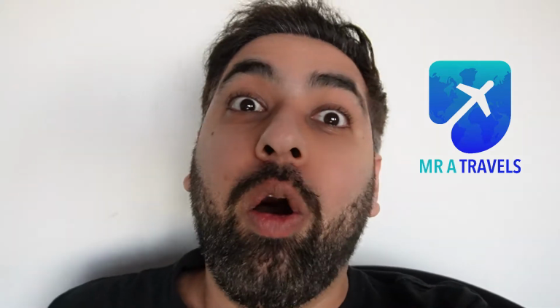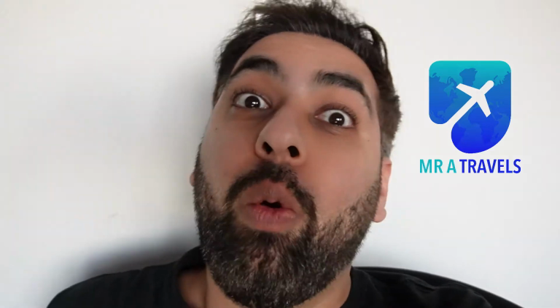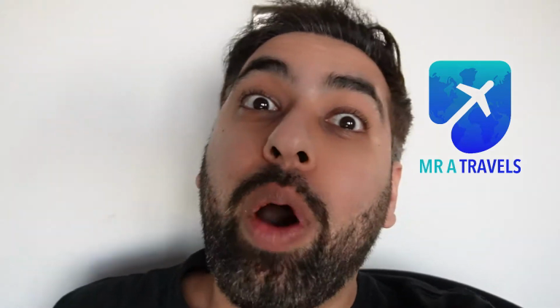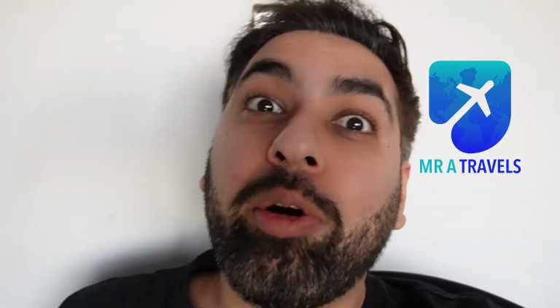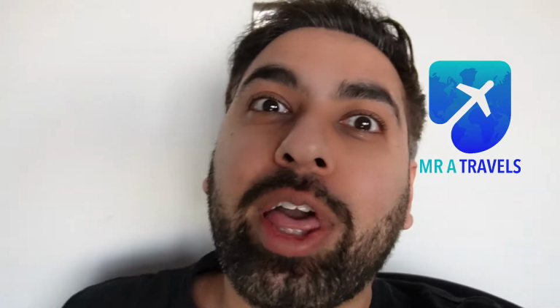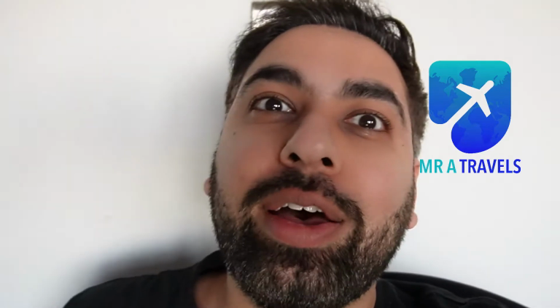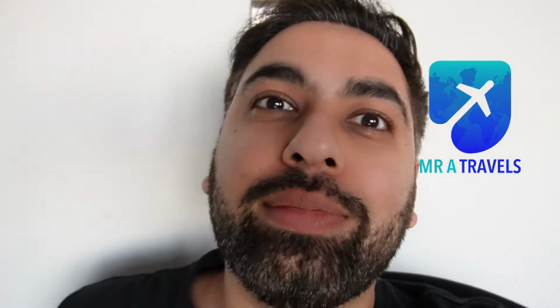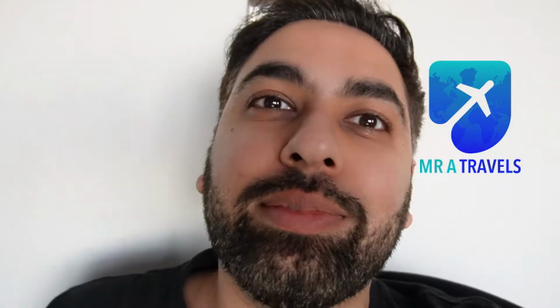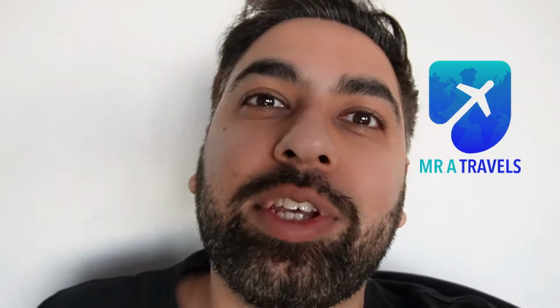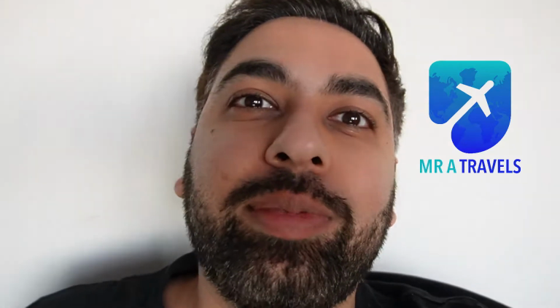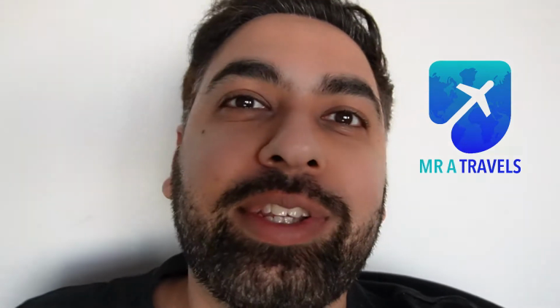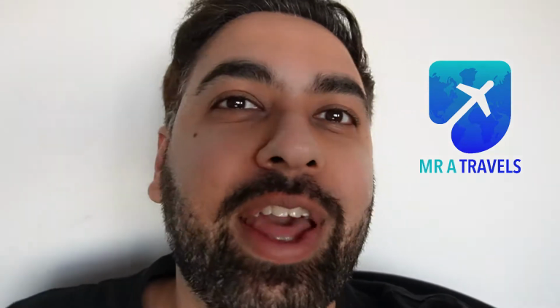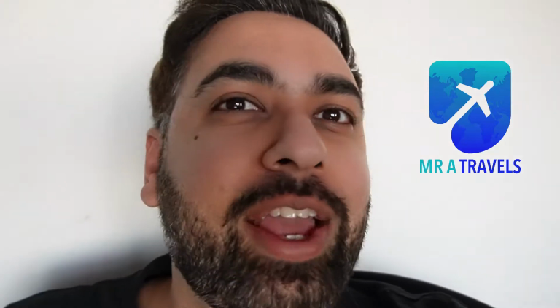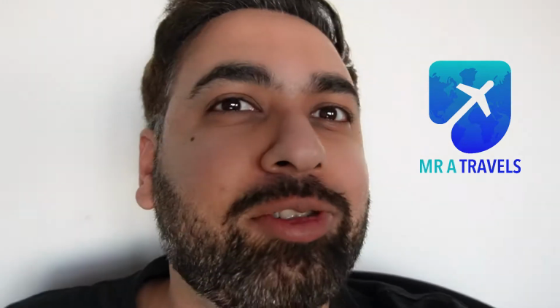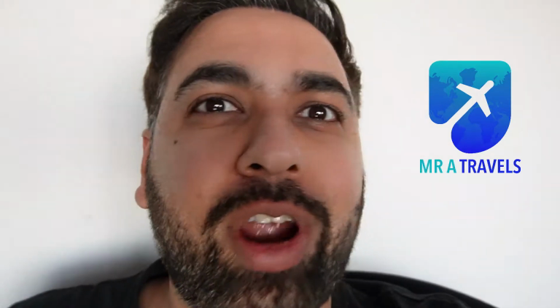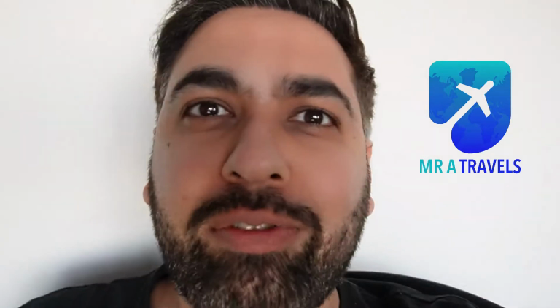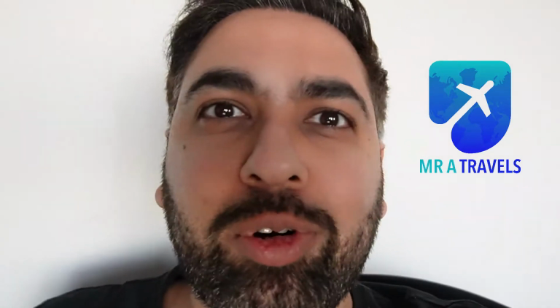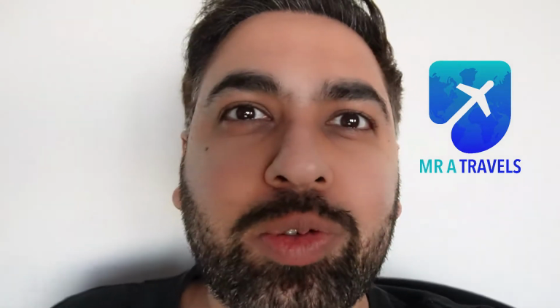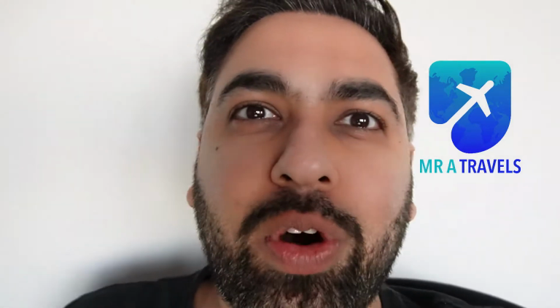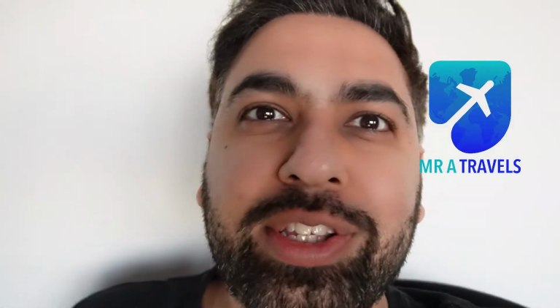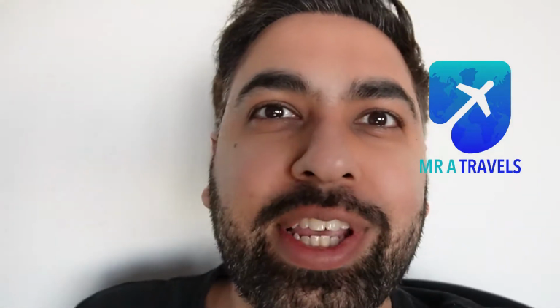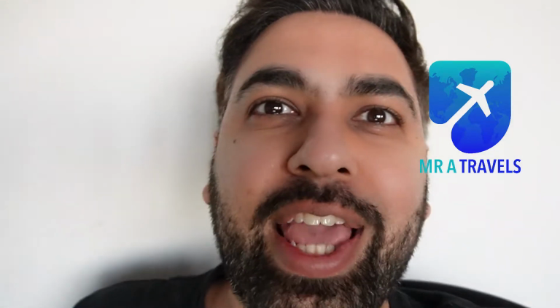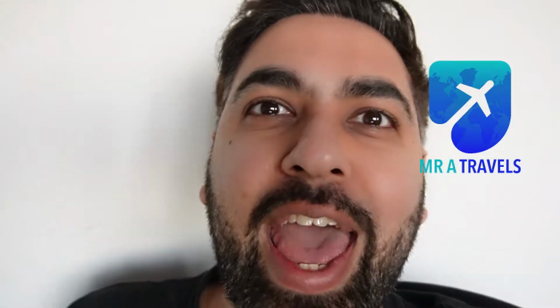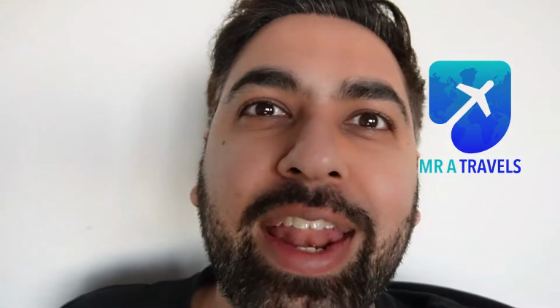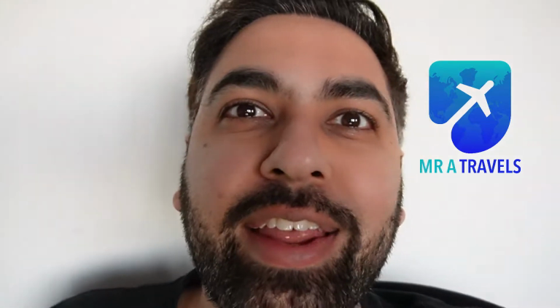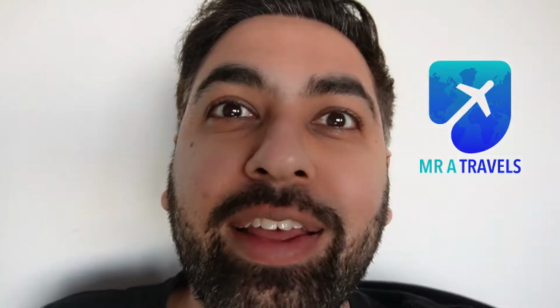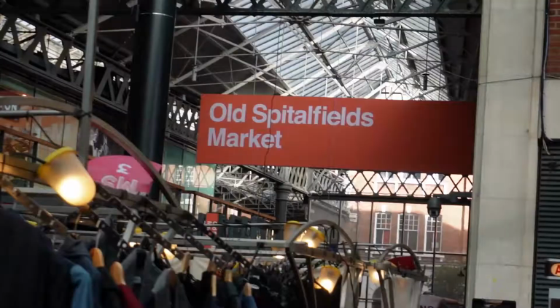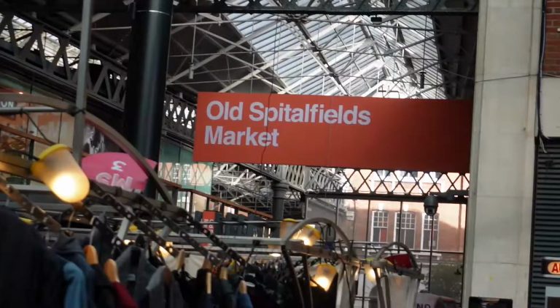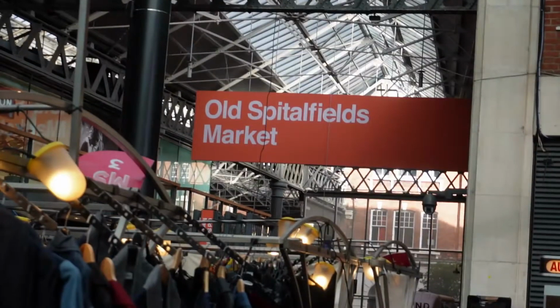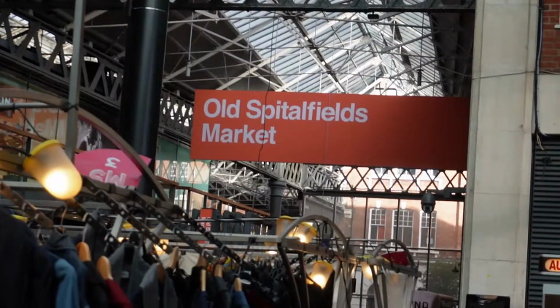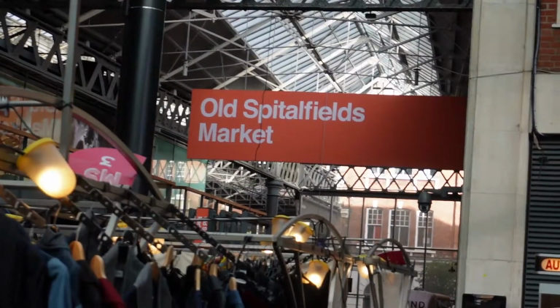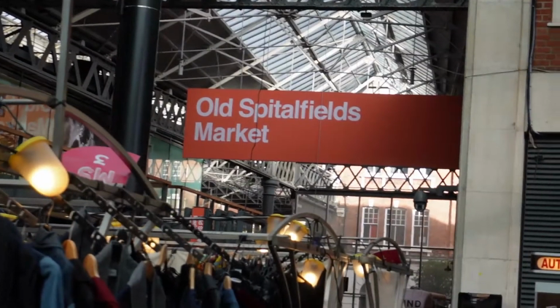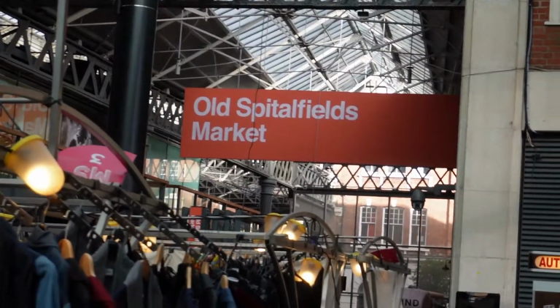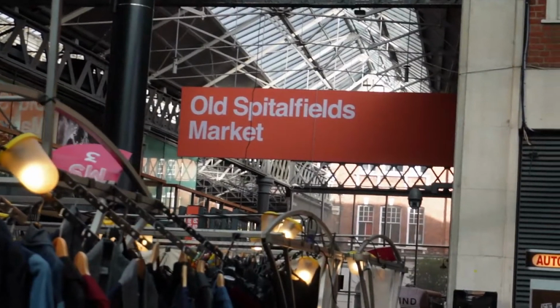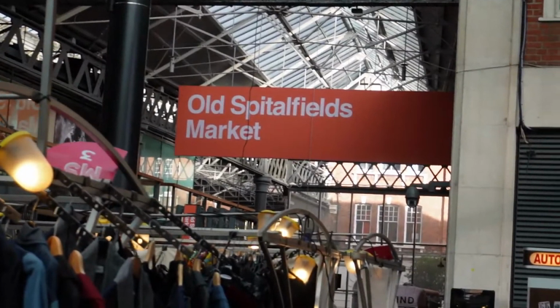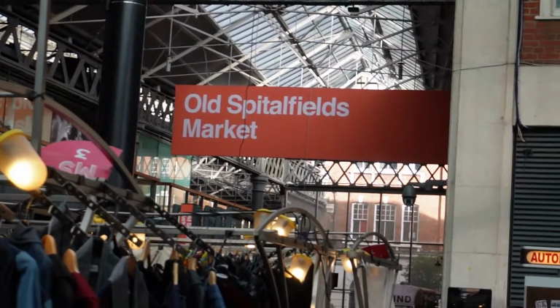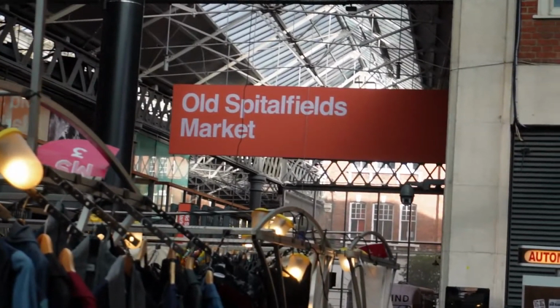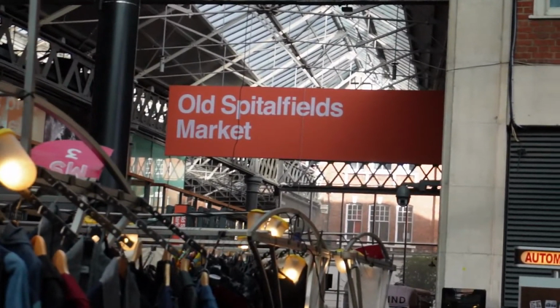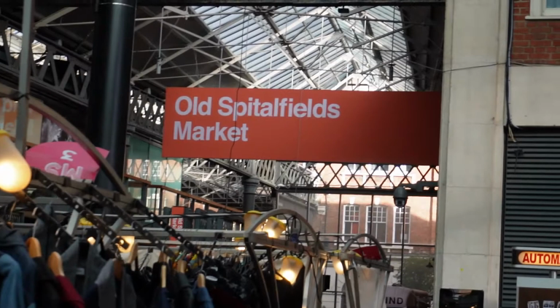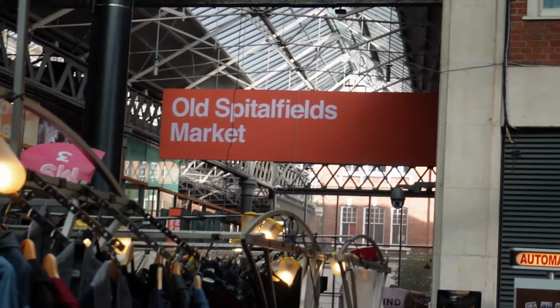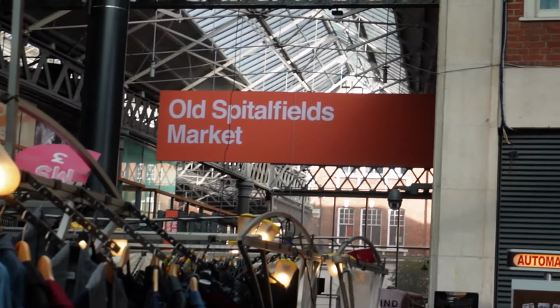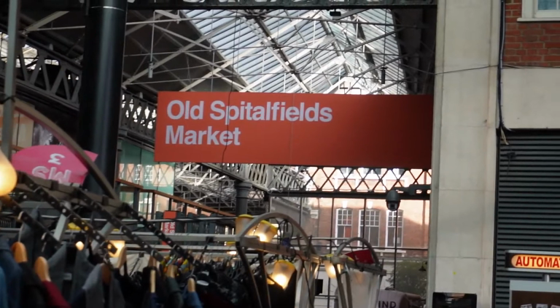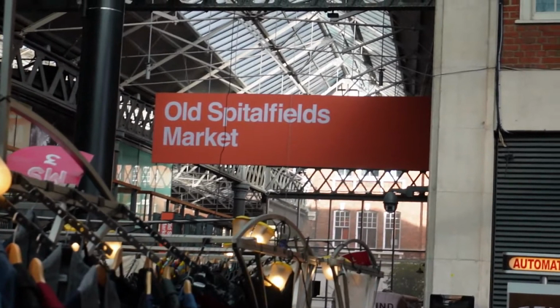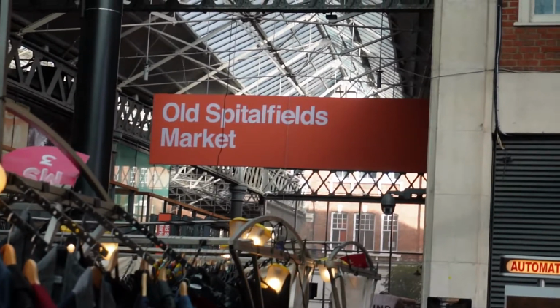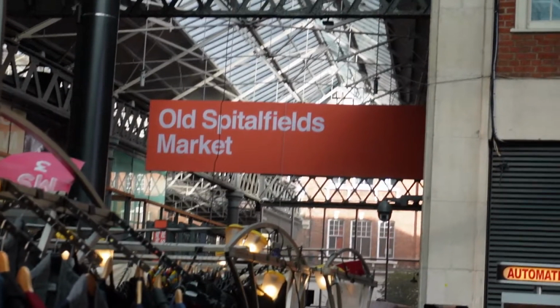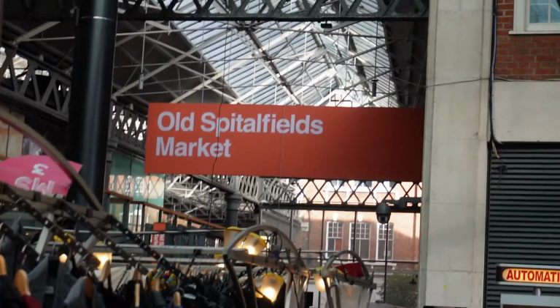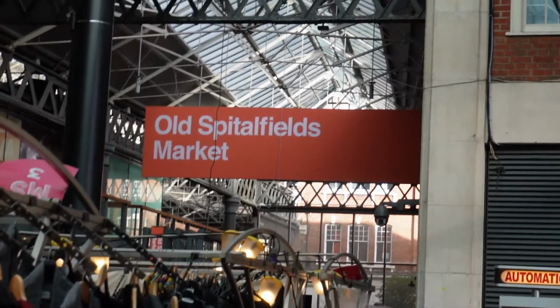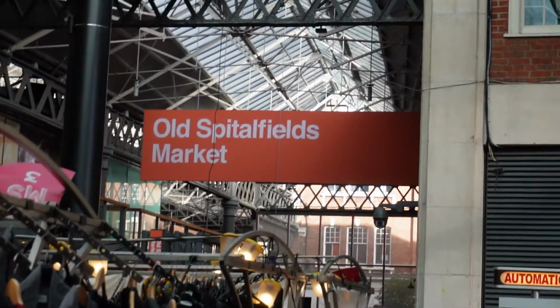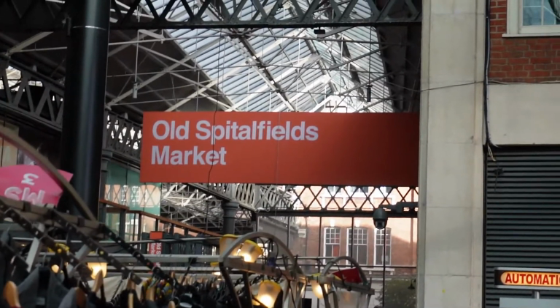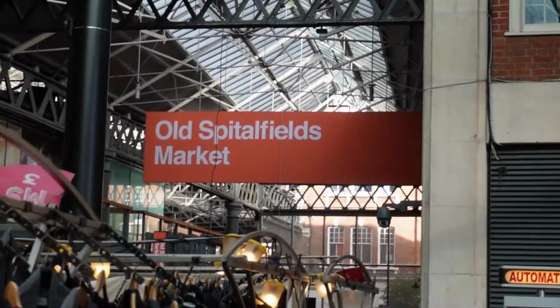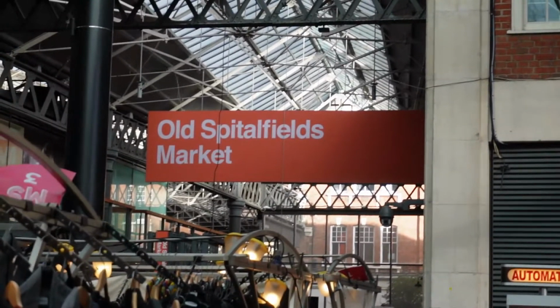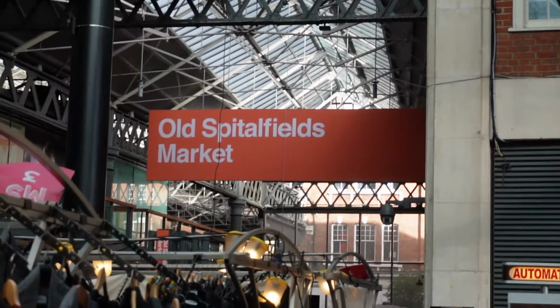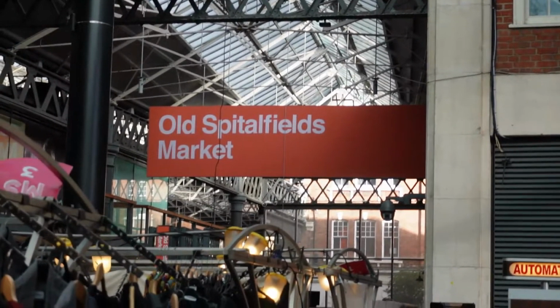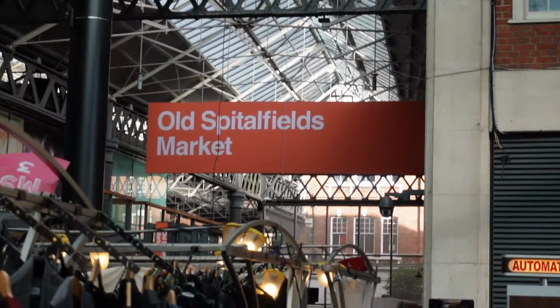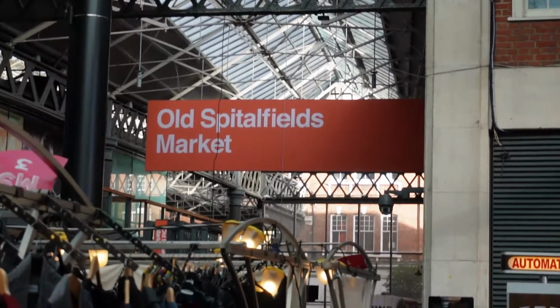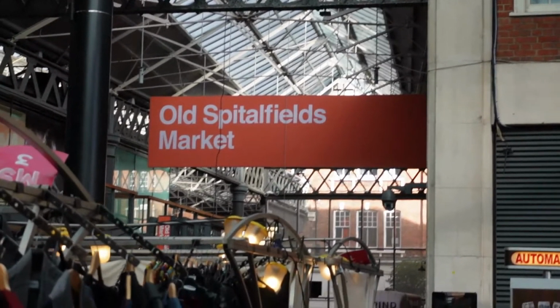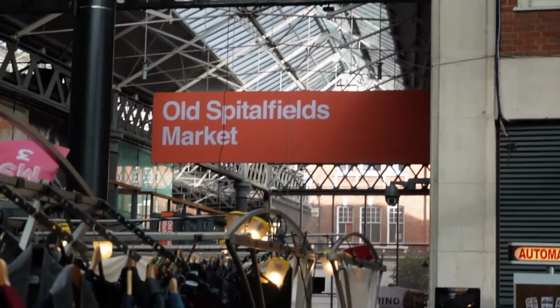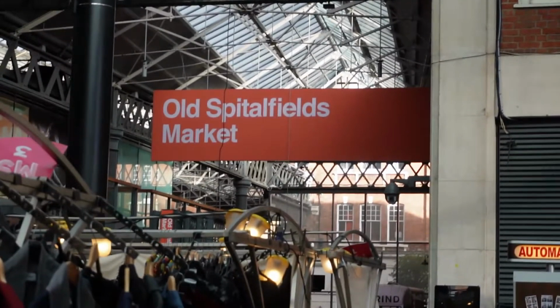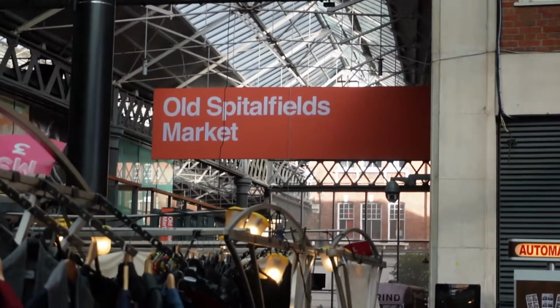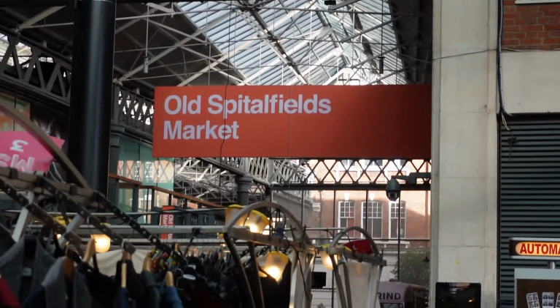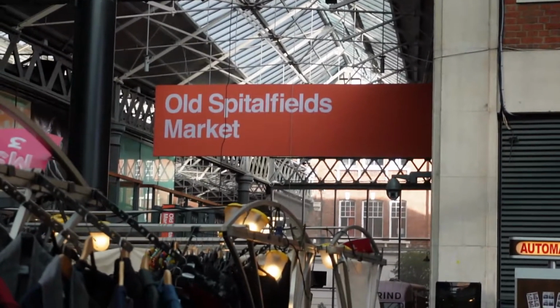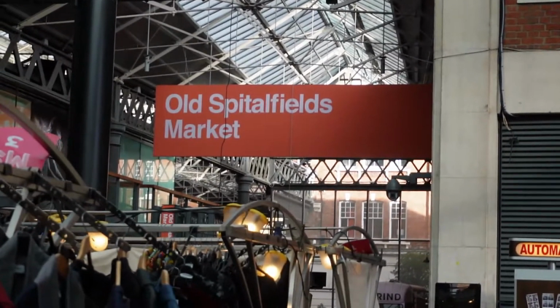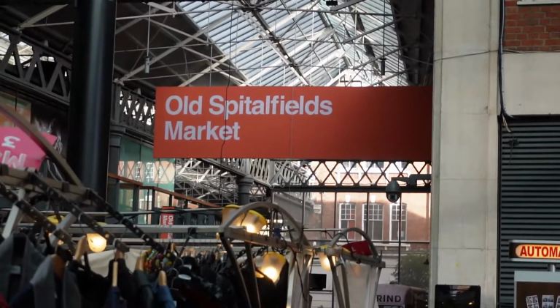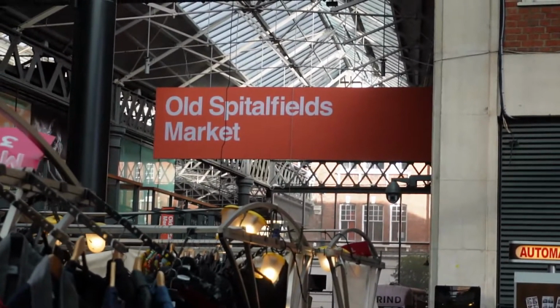Welcome to Mr A Travels once again. Here's a quick tour of East London's best market, Spitalfields Market.